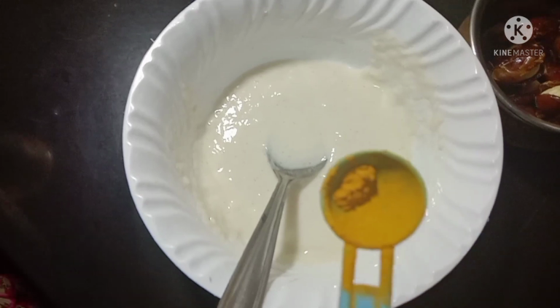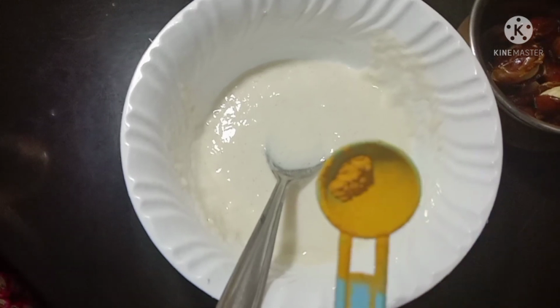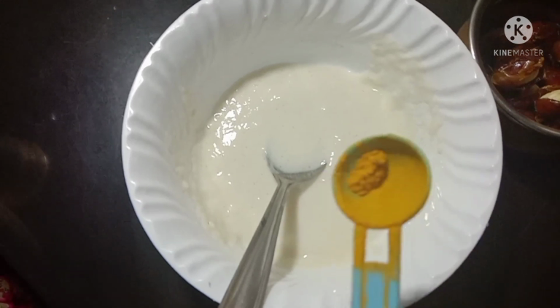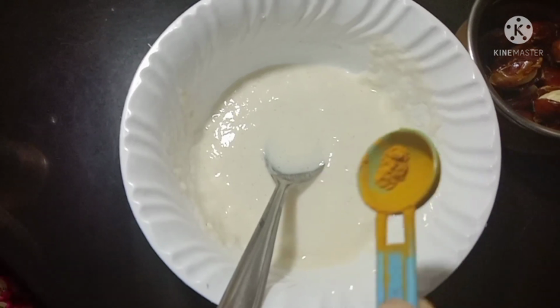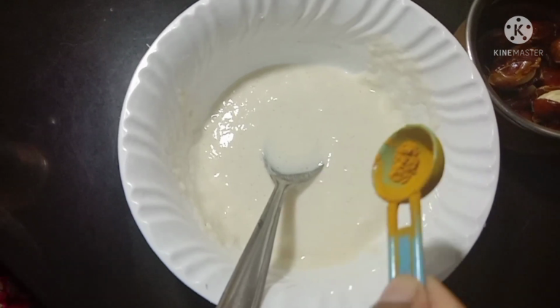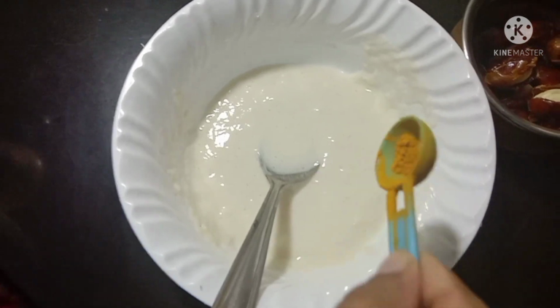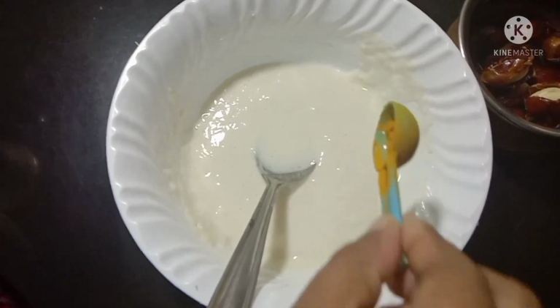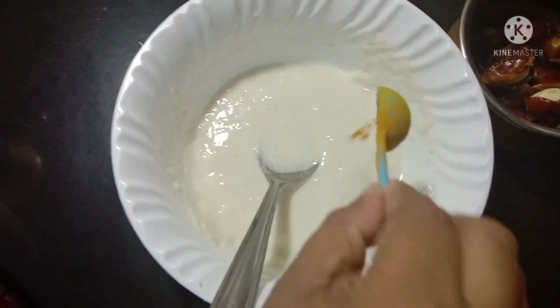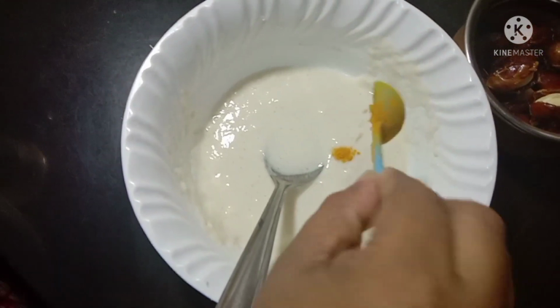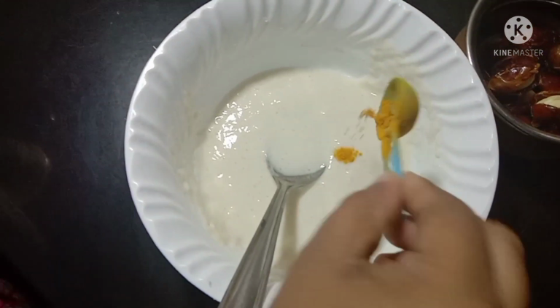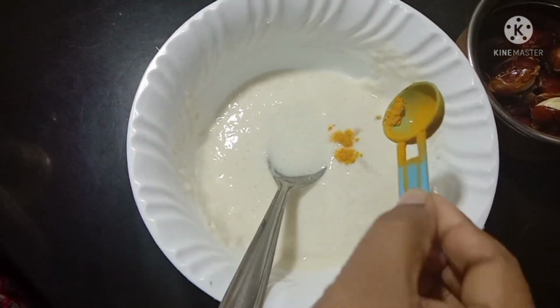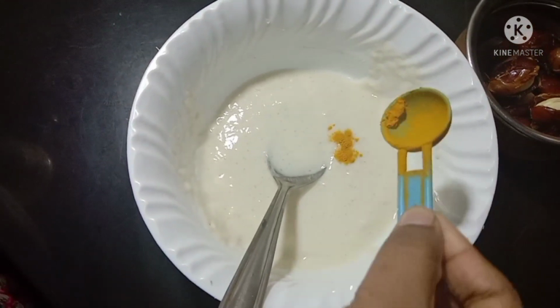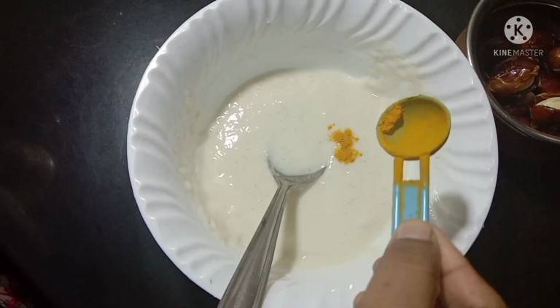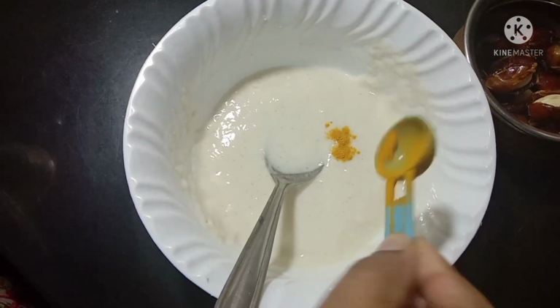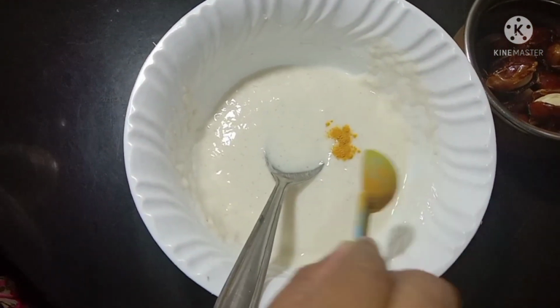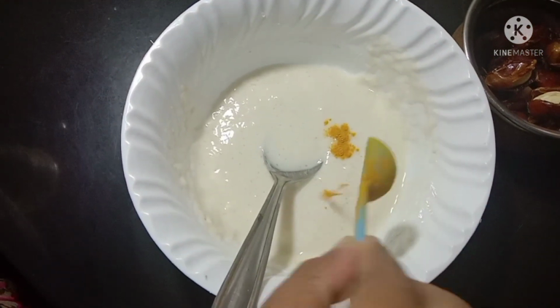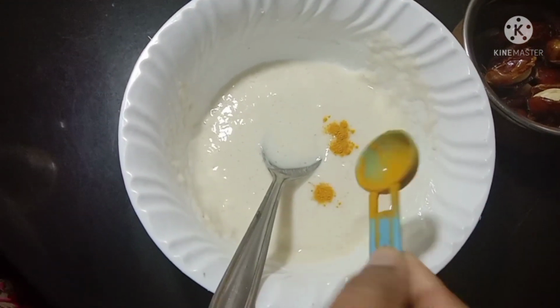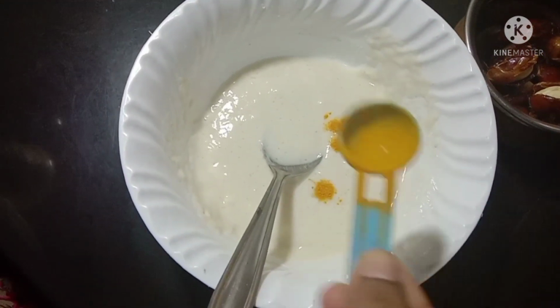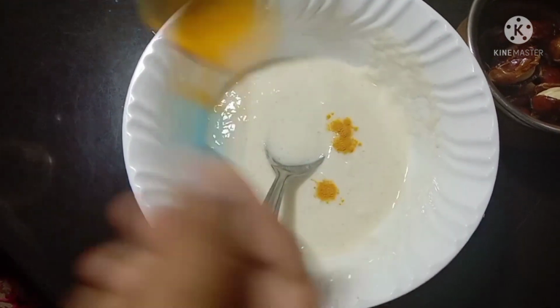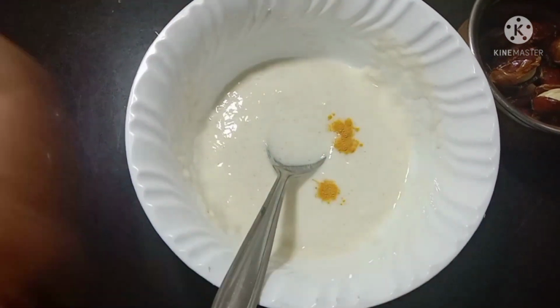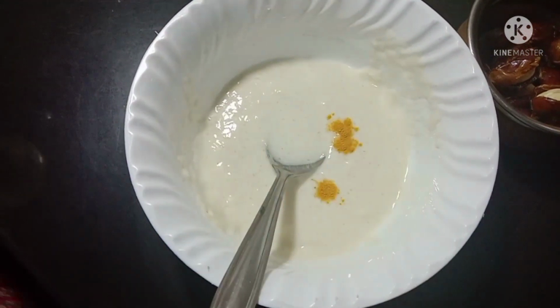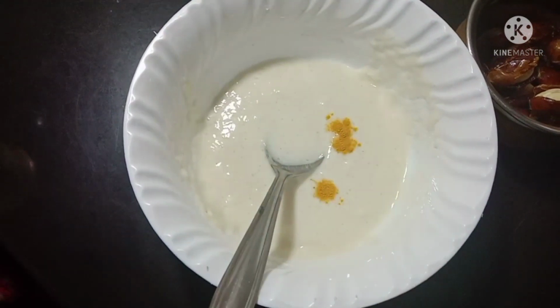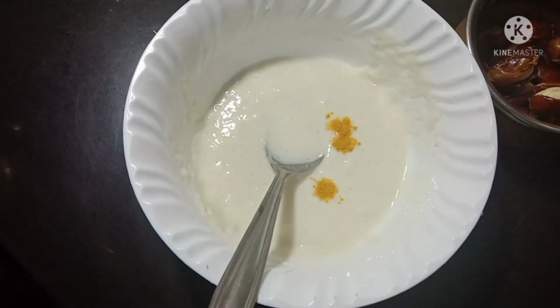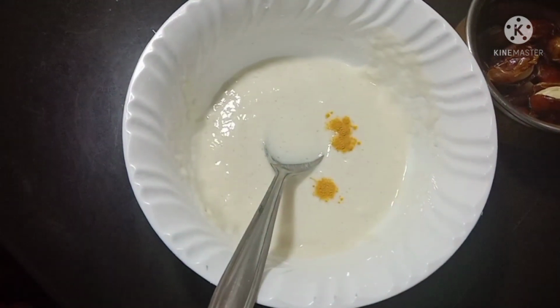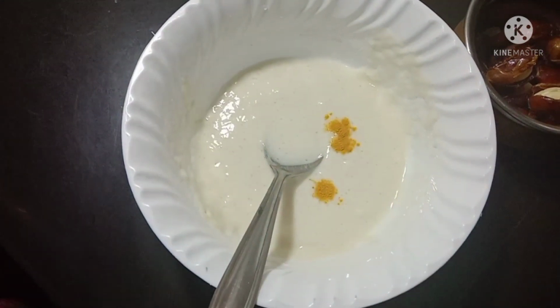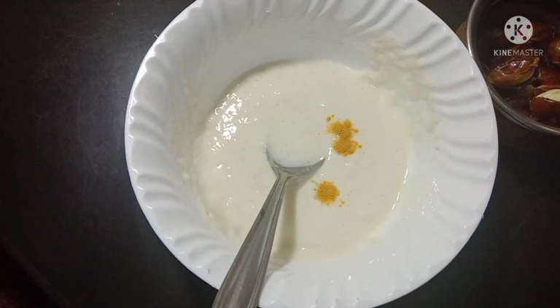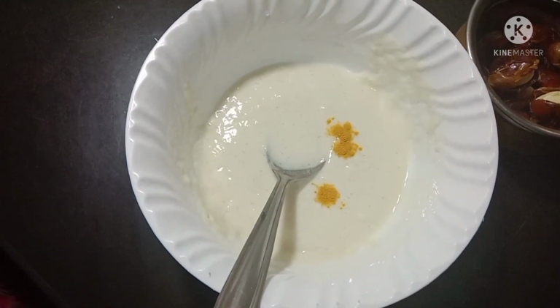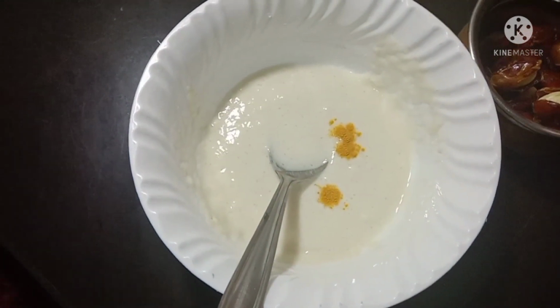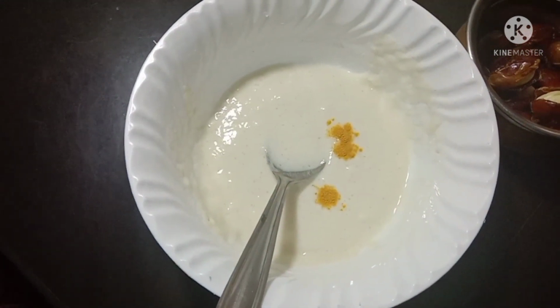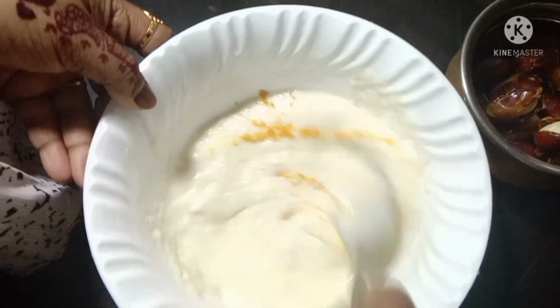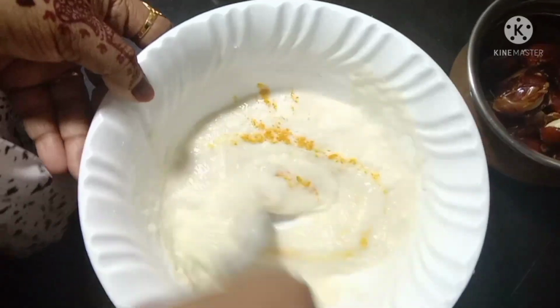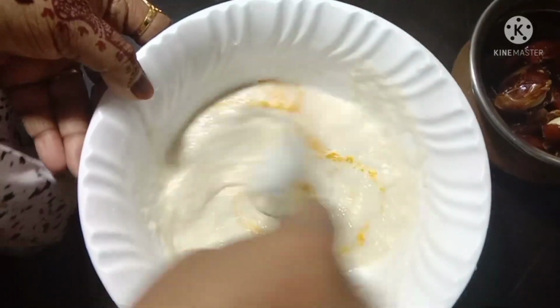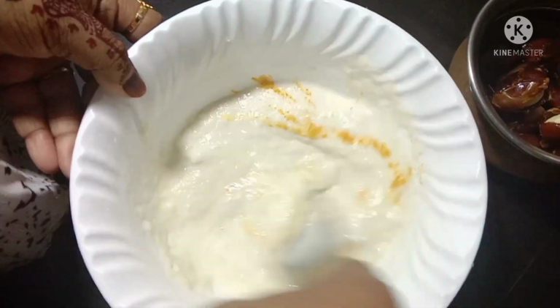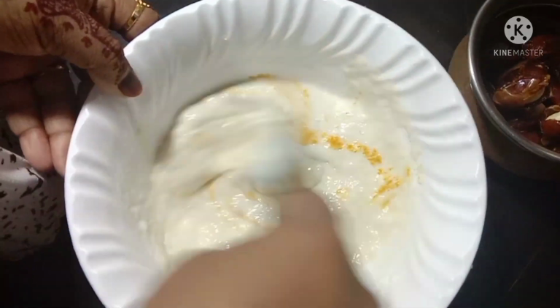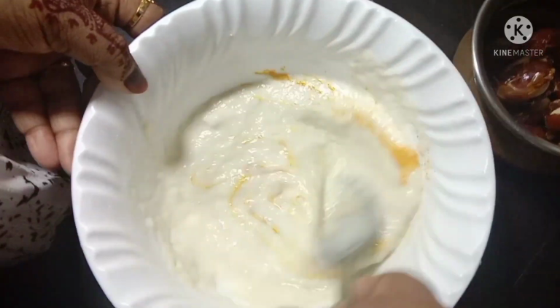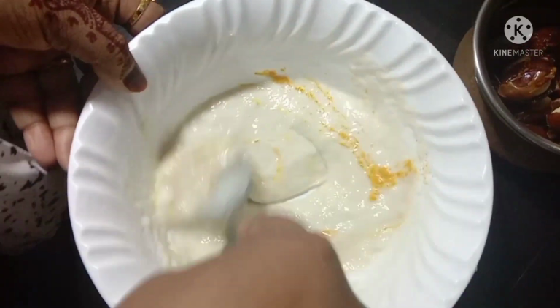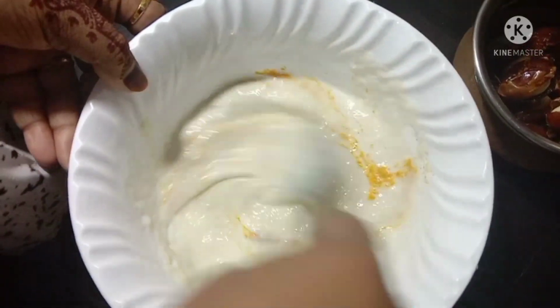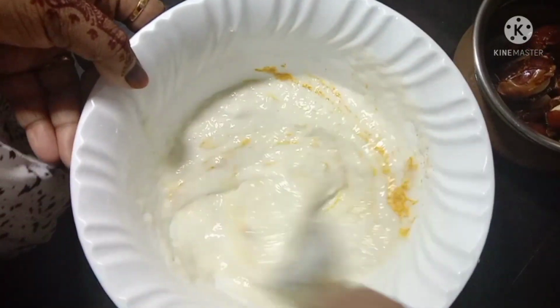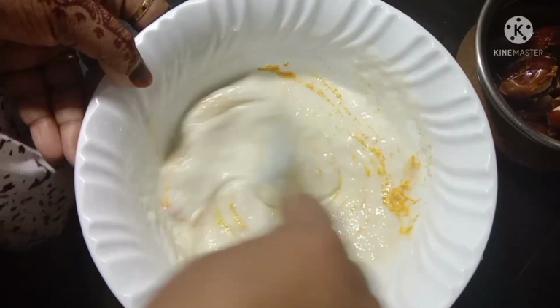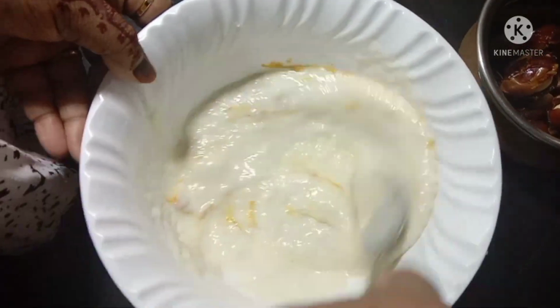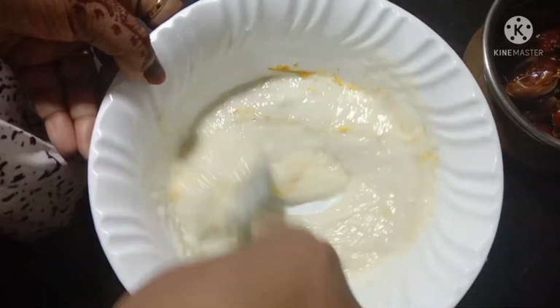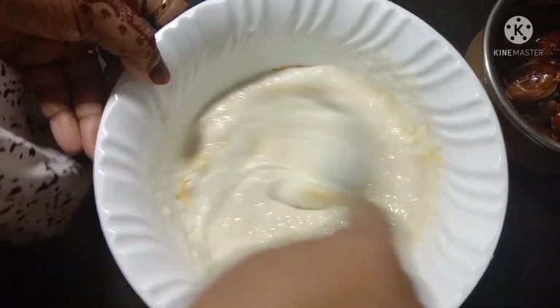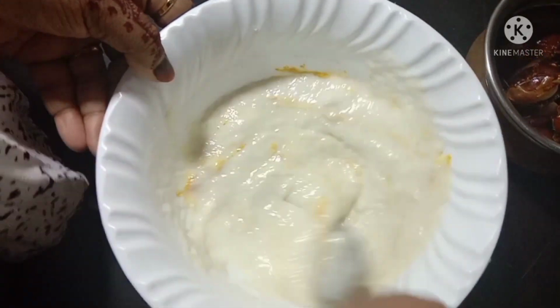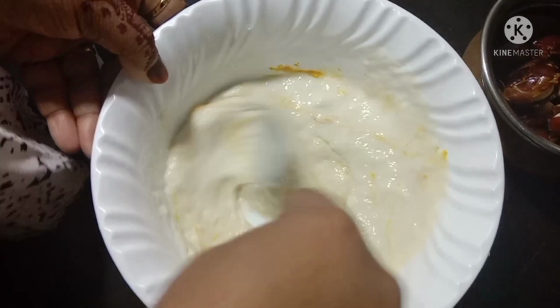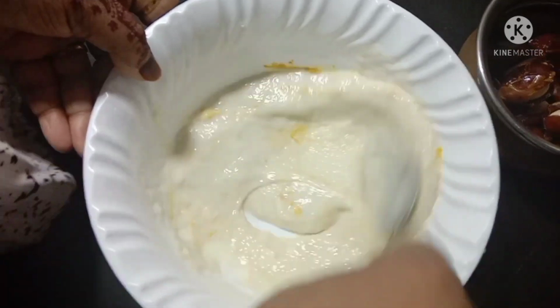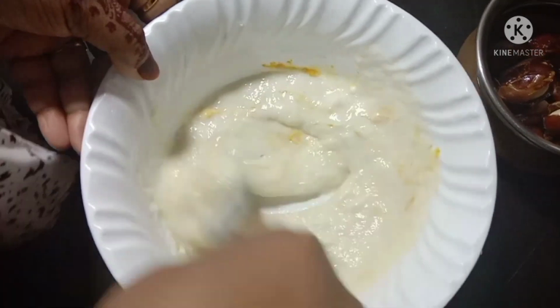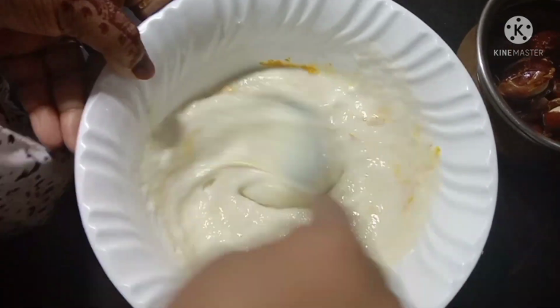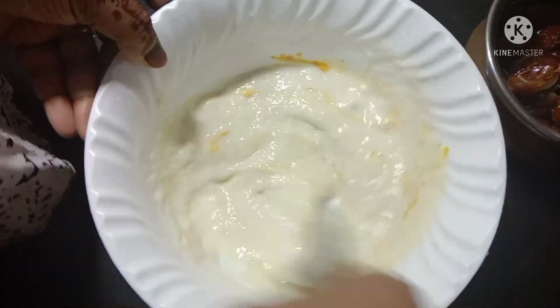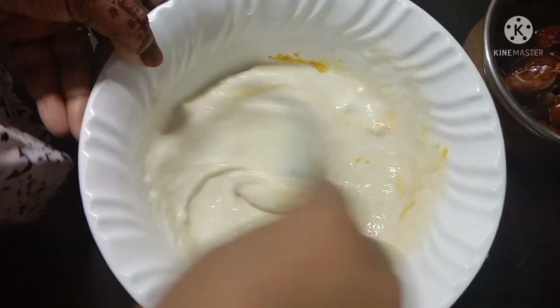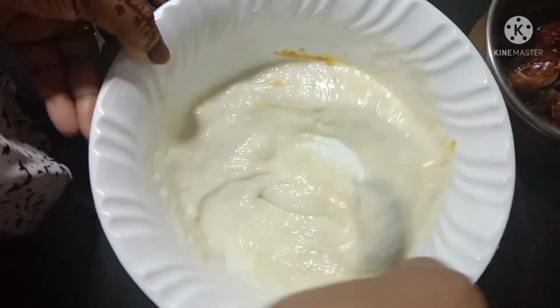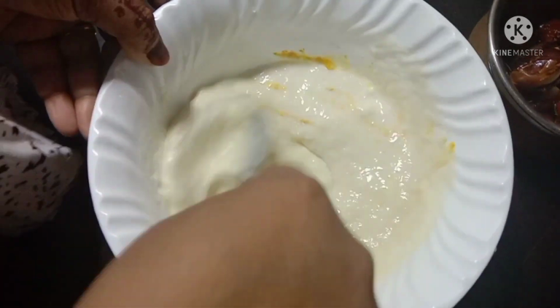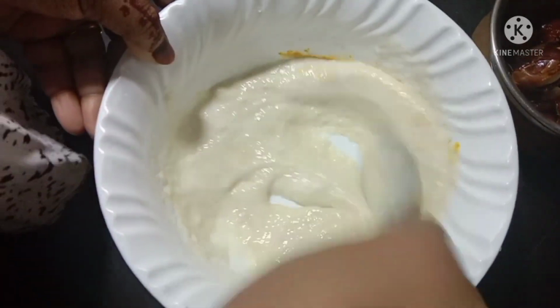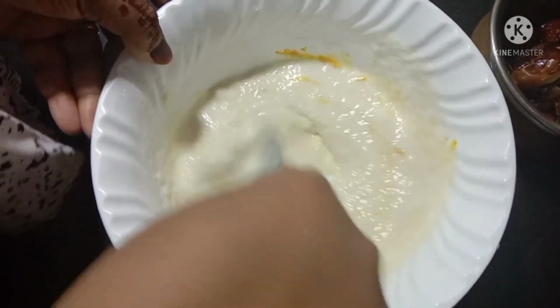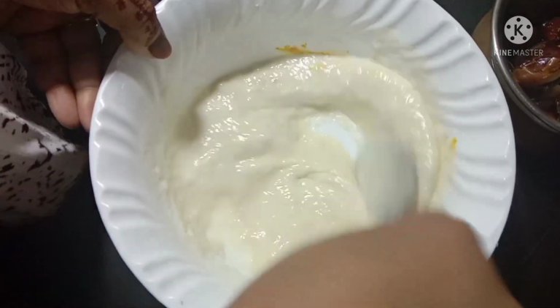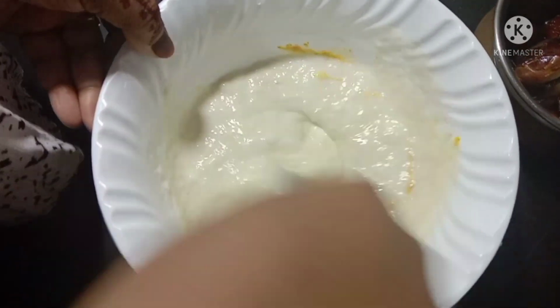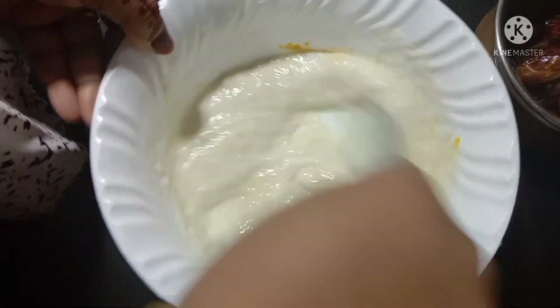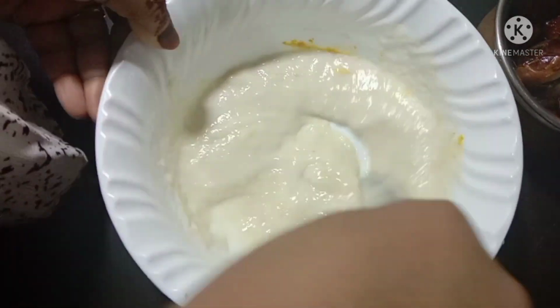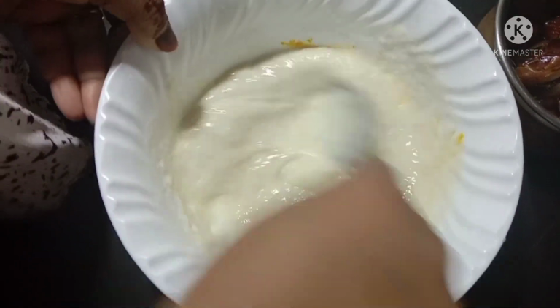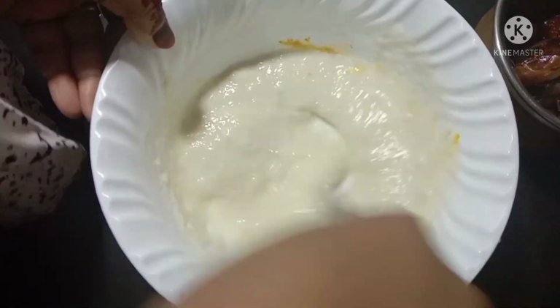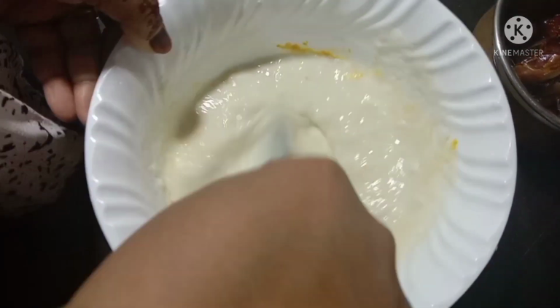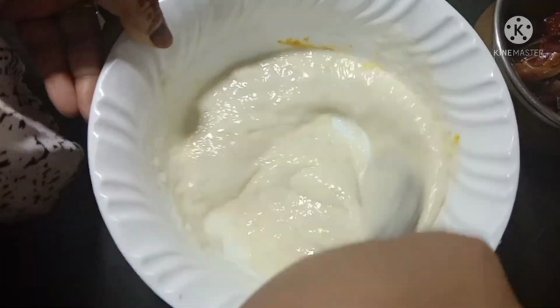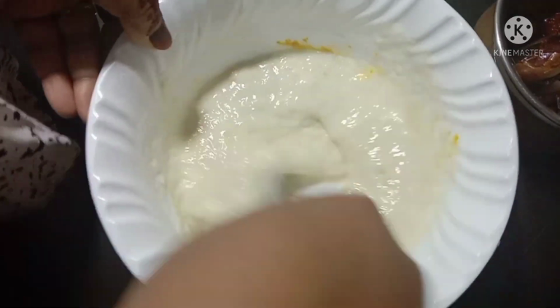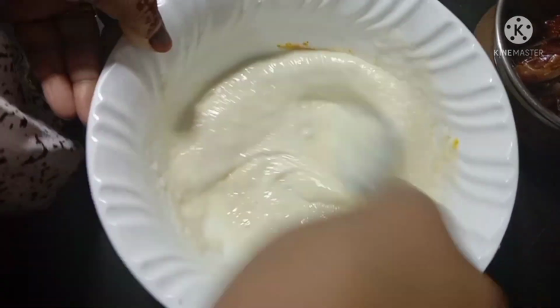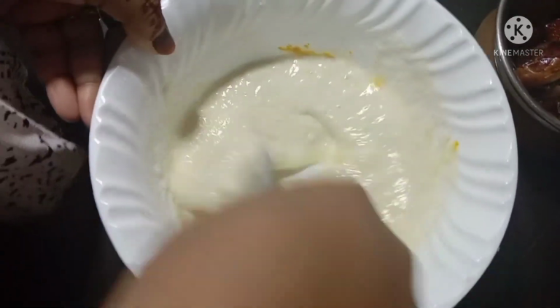For the mix of vegetables, we will make it a little more. We will take the top of the vegetables as well and then make it a little.